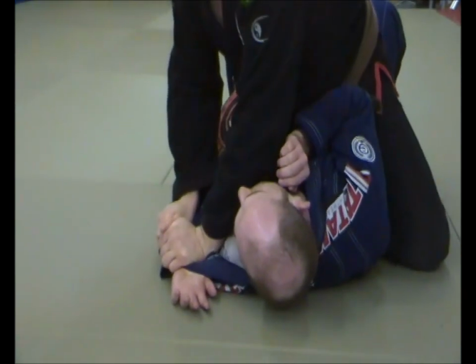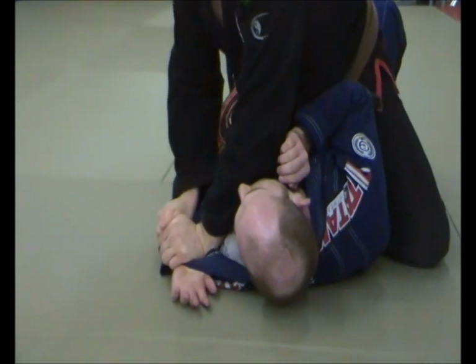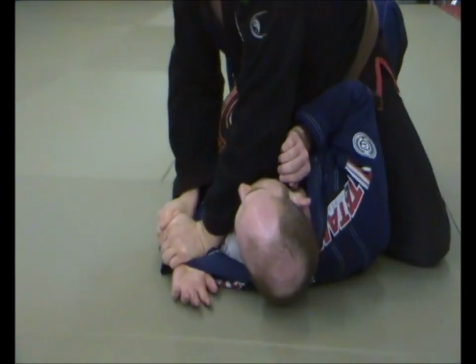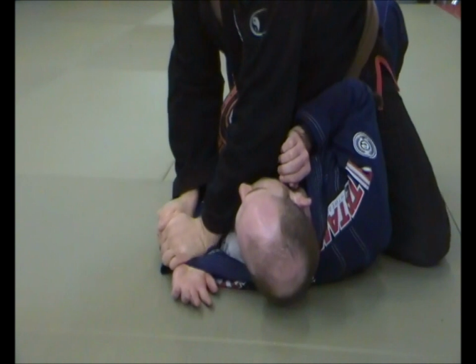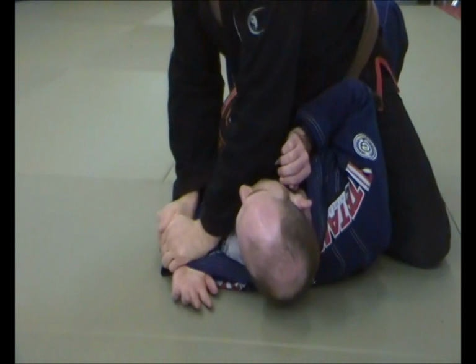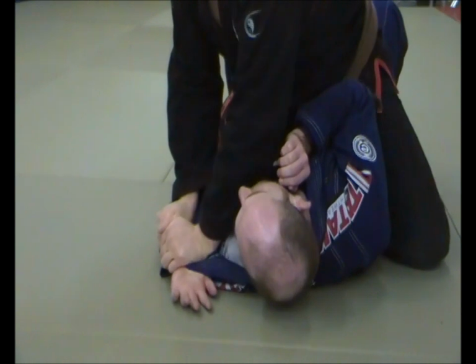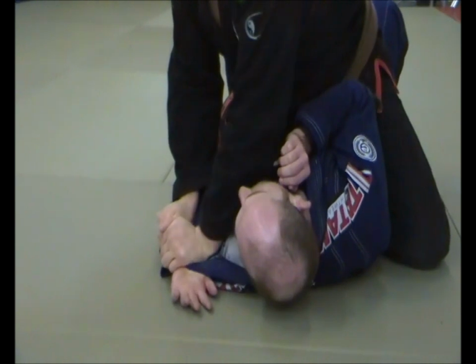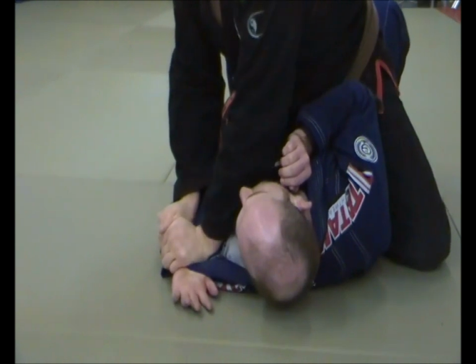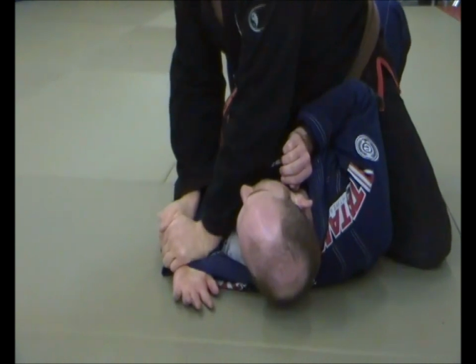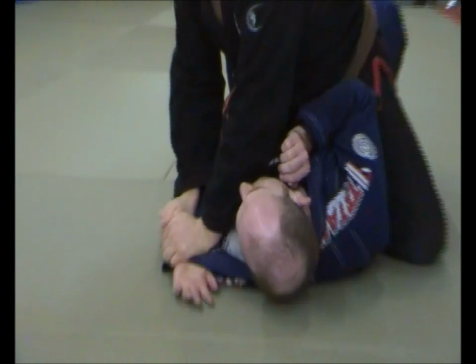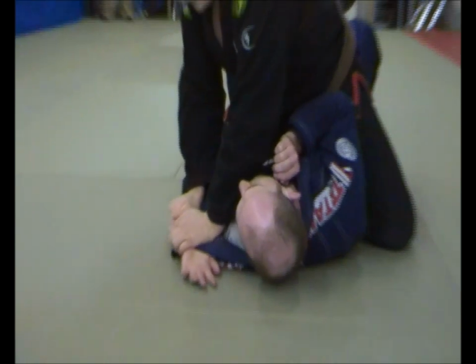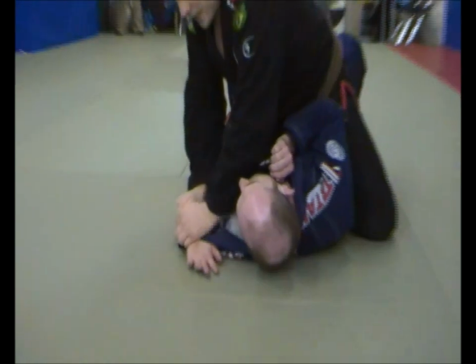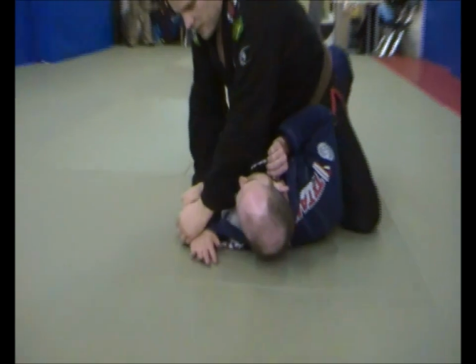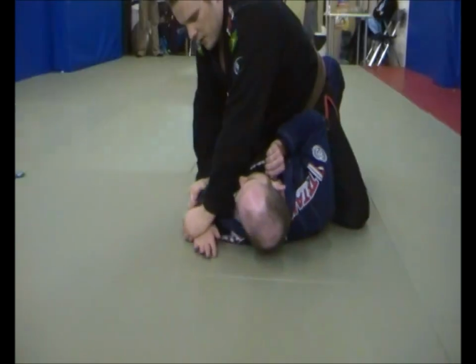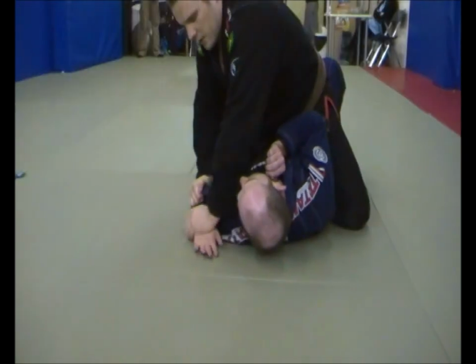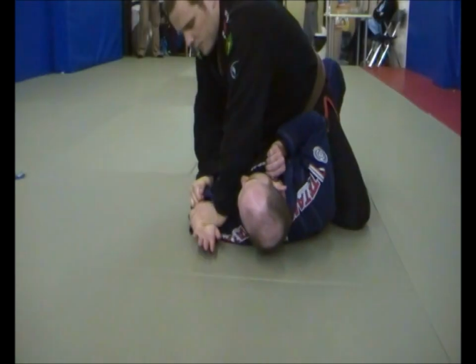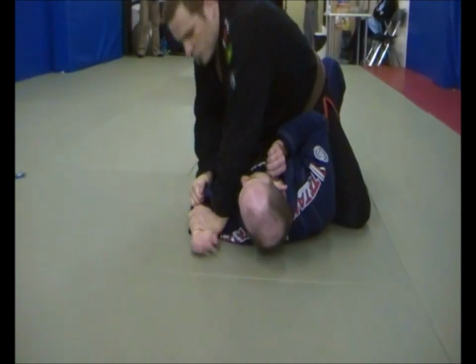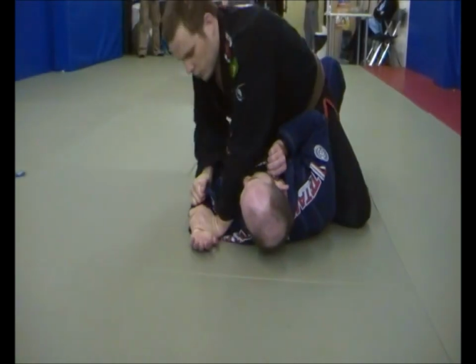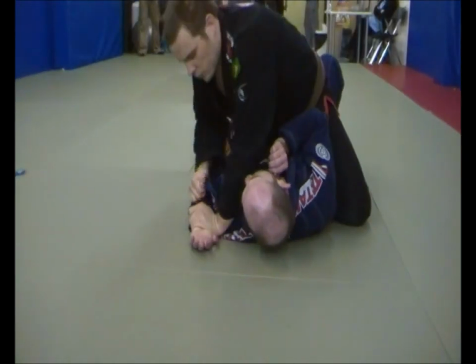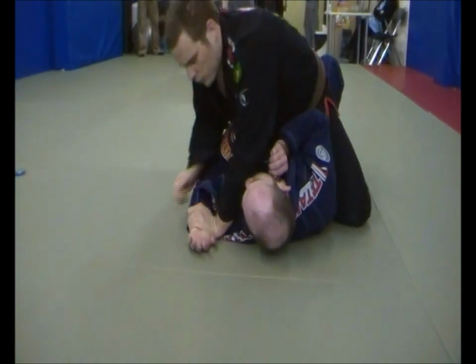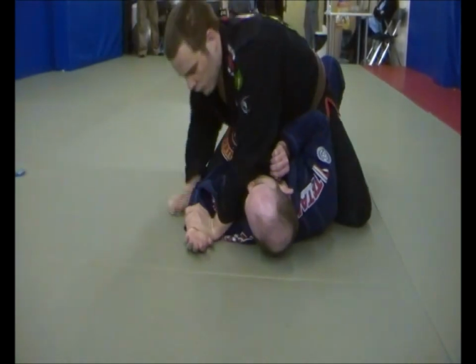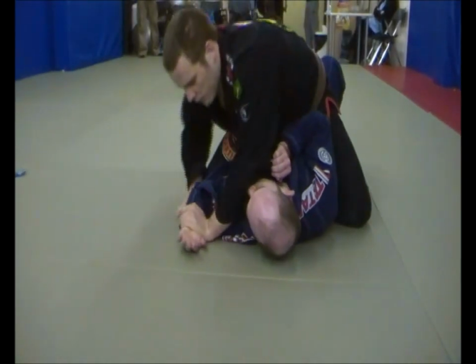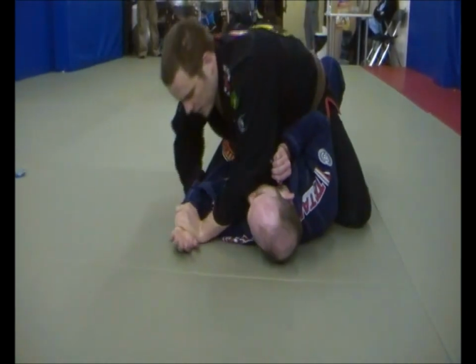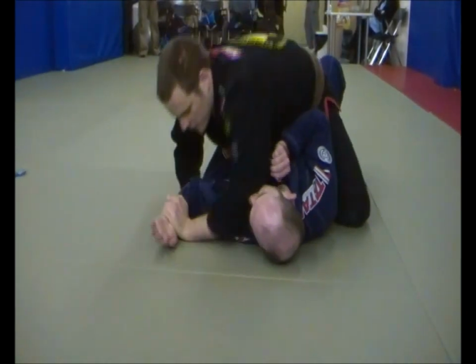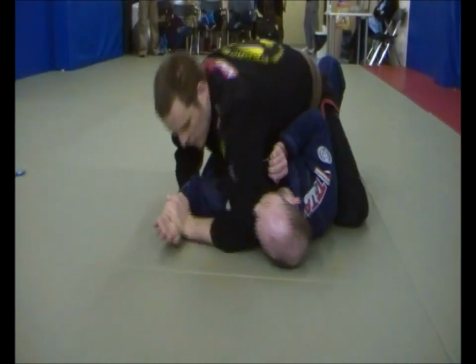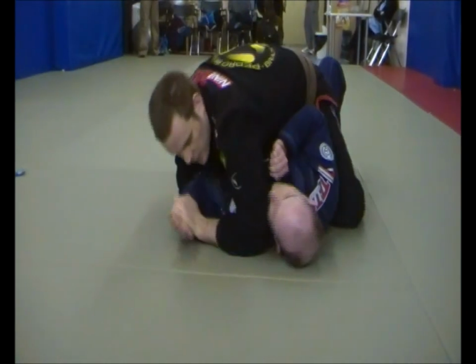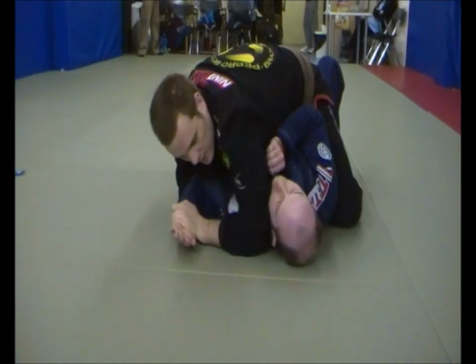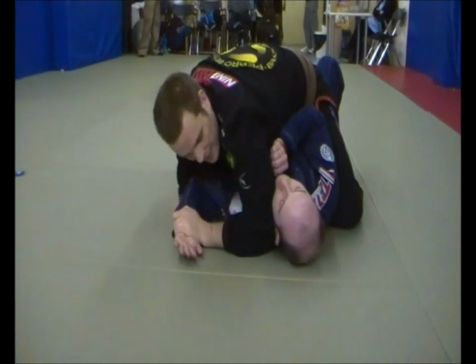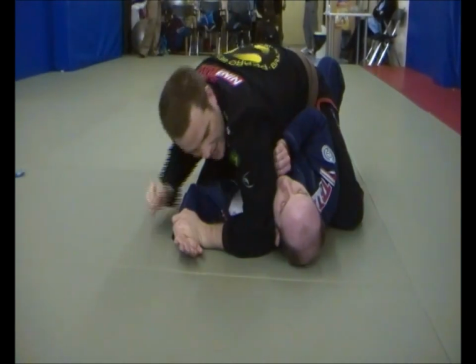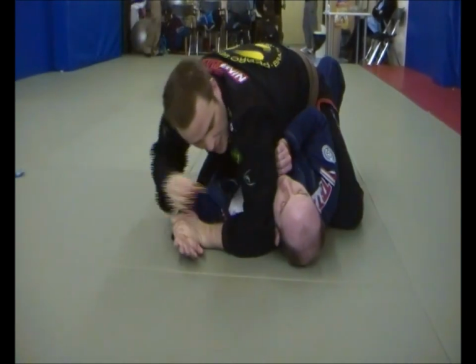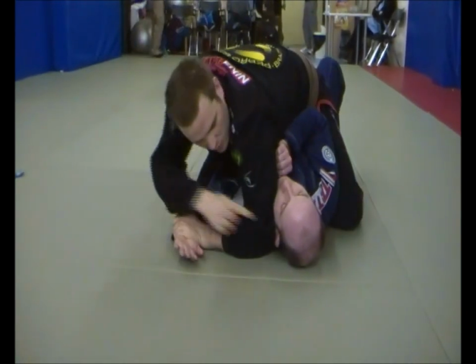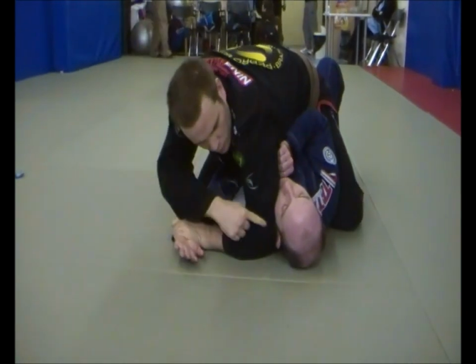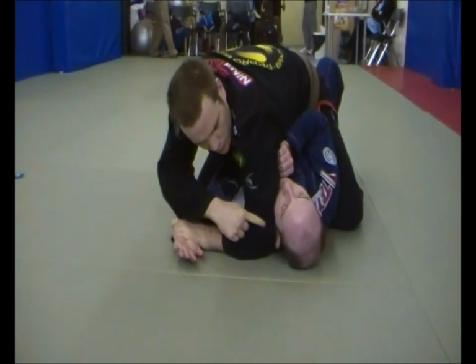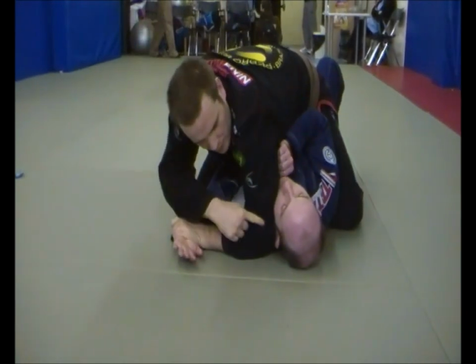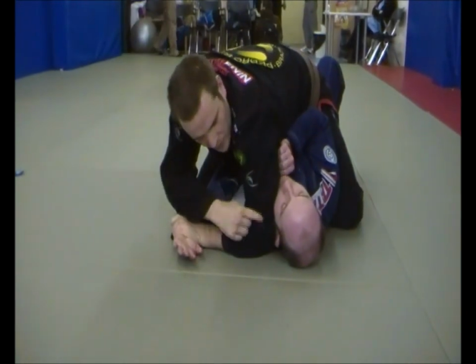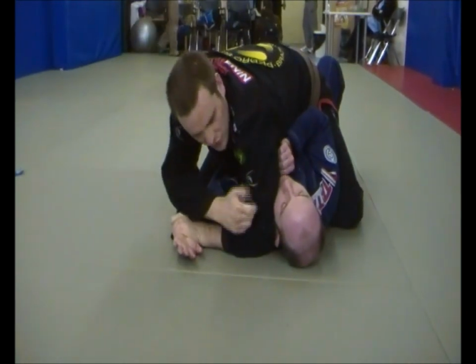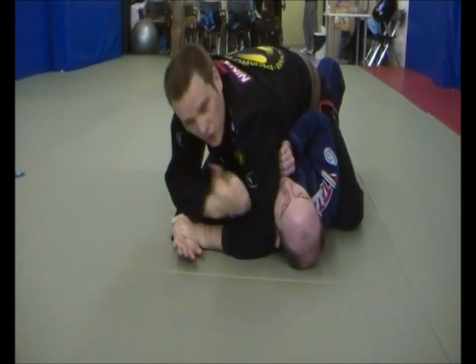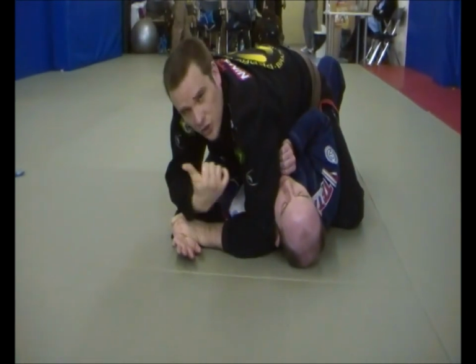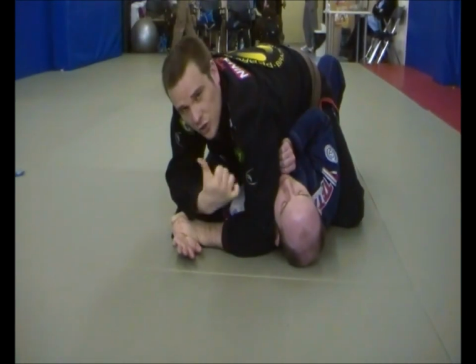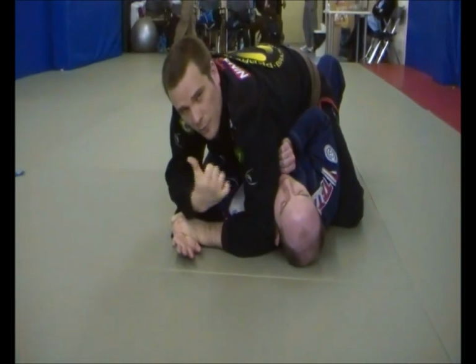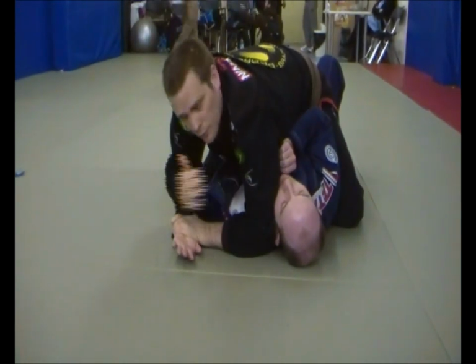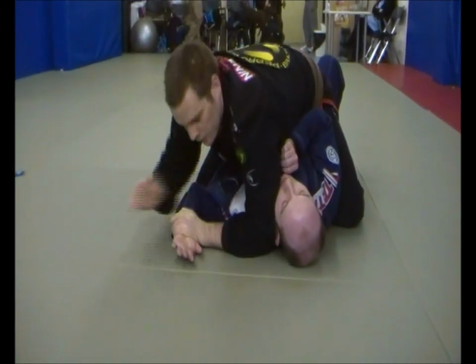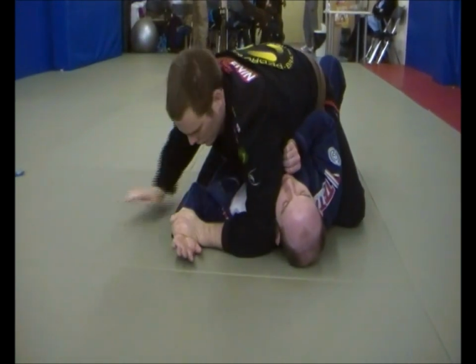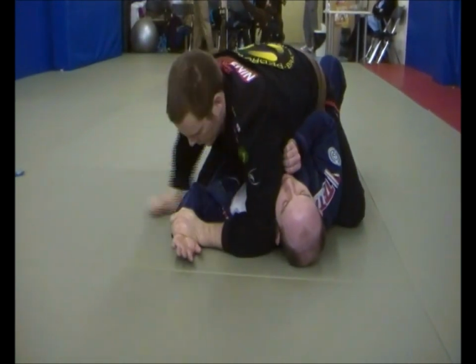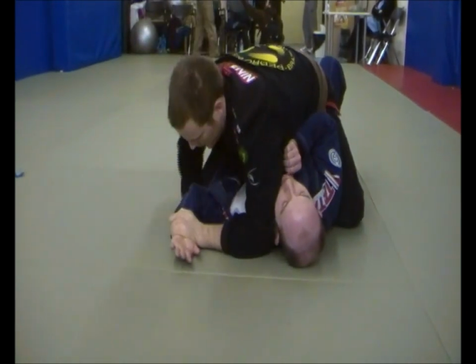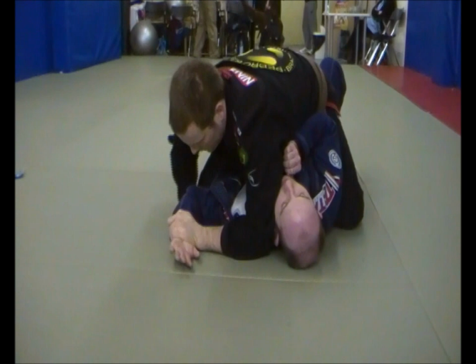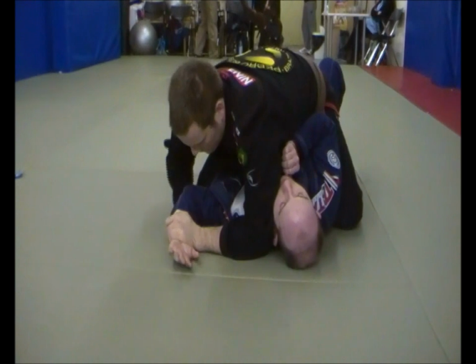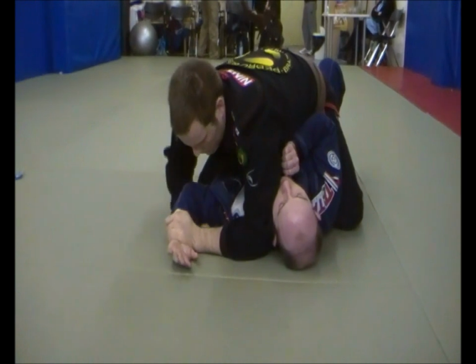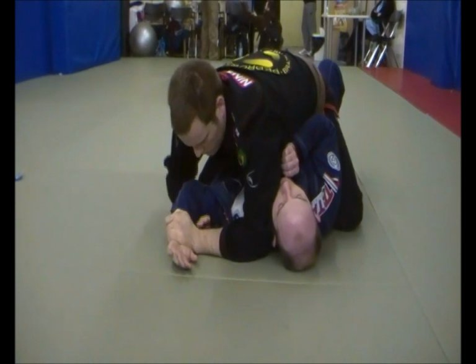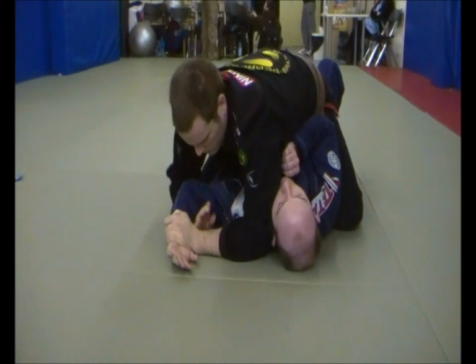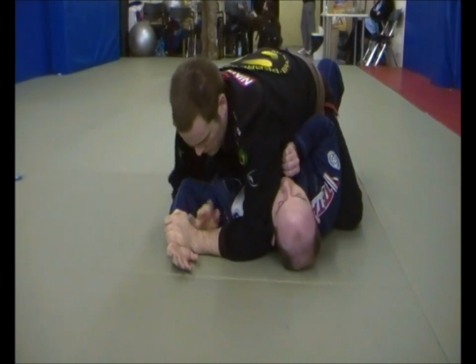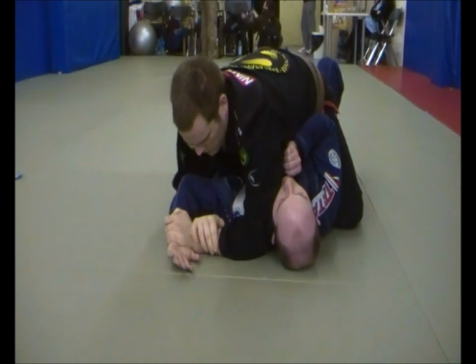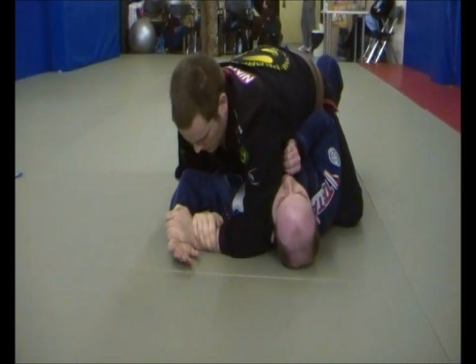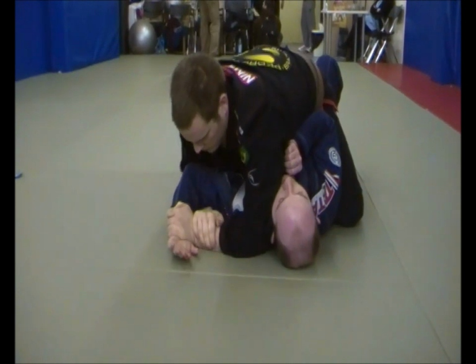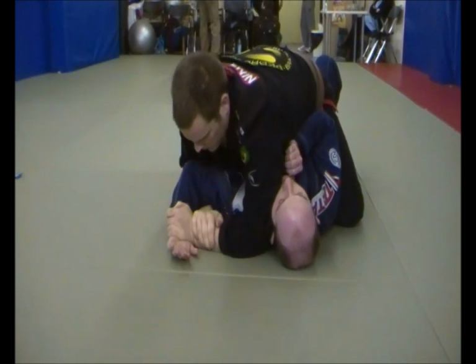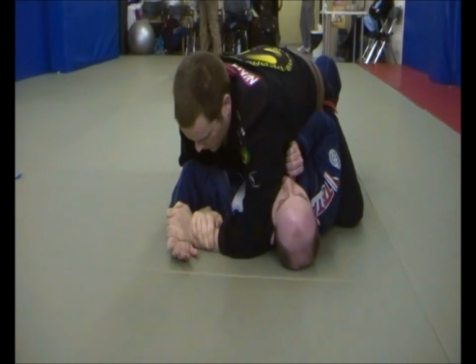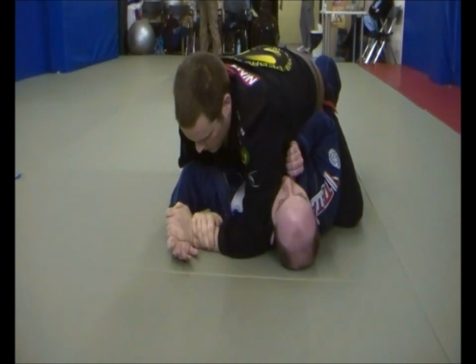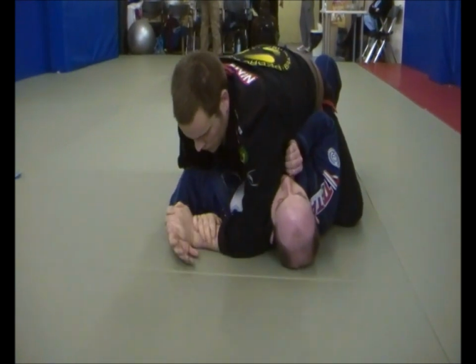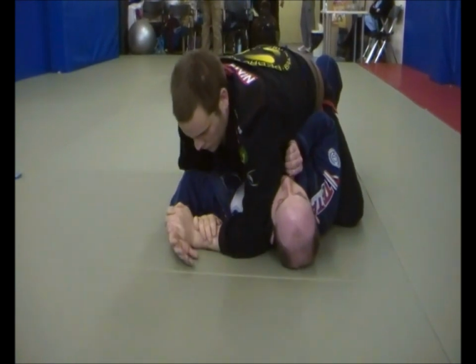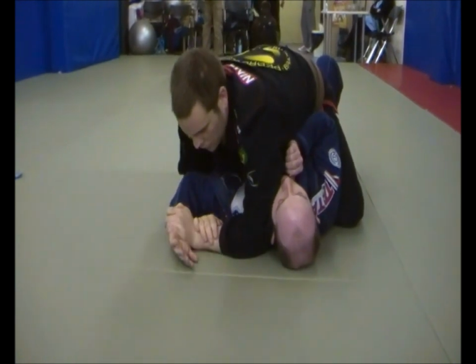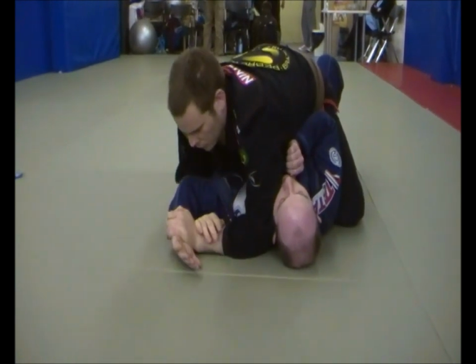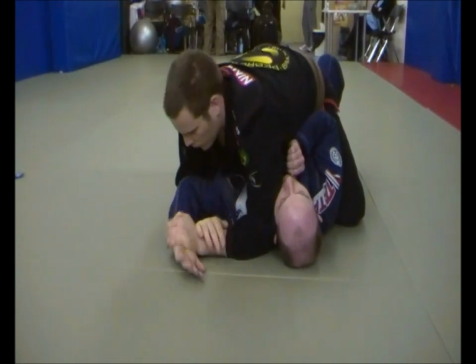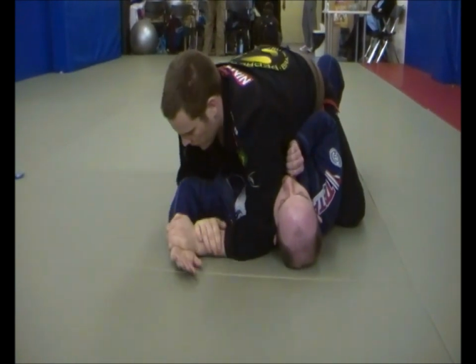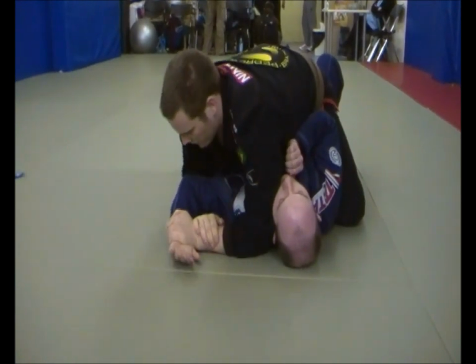If Gareth doesn't defend, then I'm just going to go wrist and elbow right by his ear to stop him from turning in, and I'm just going to Kimura.